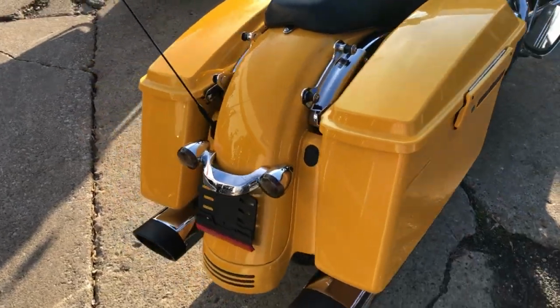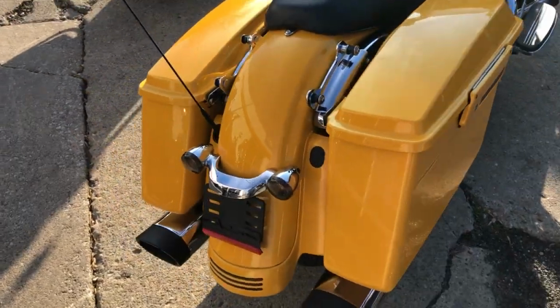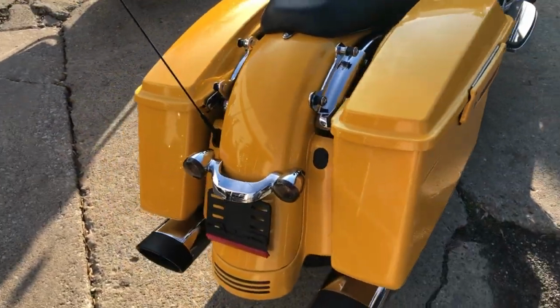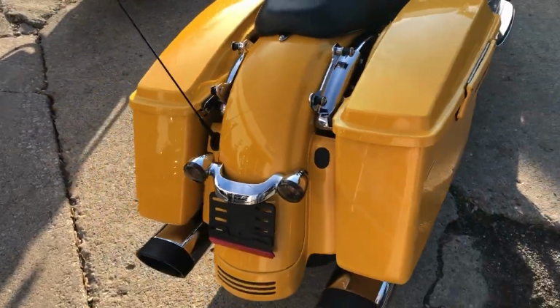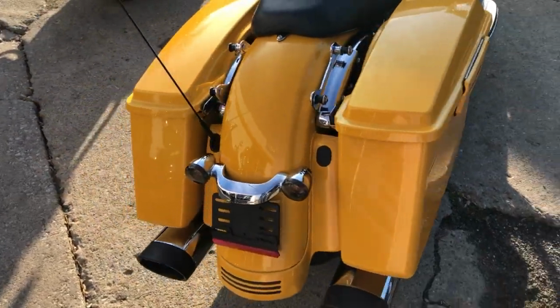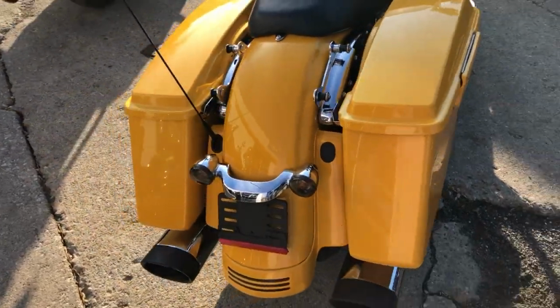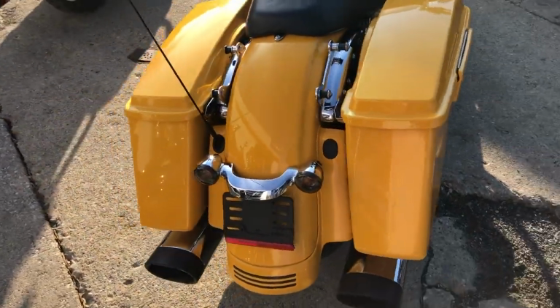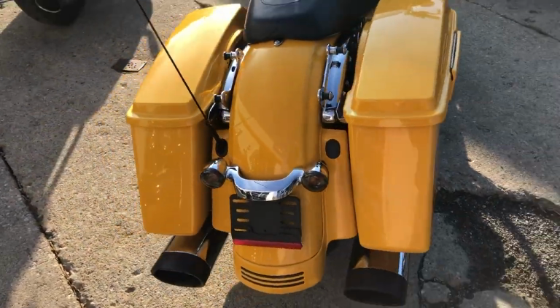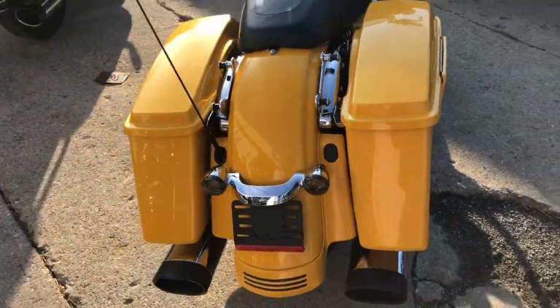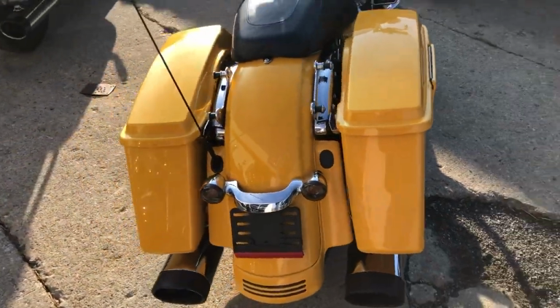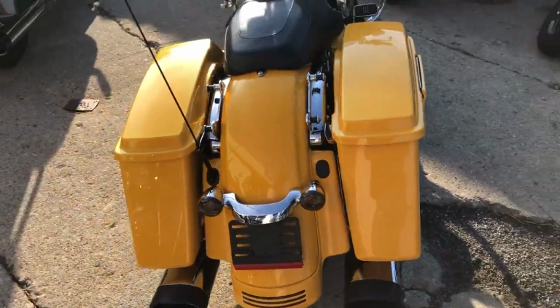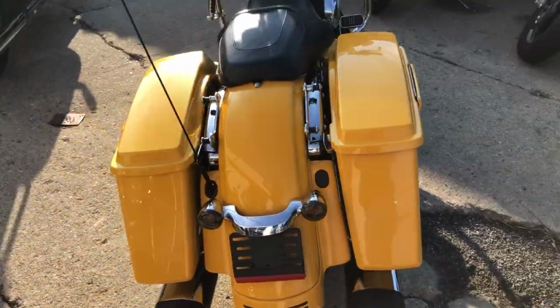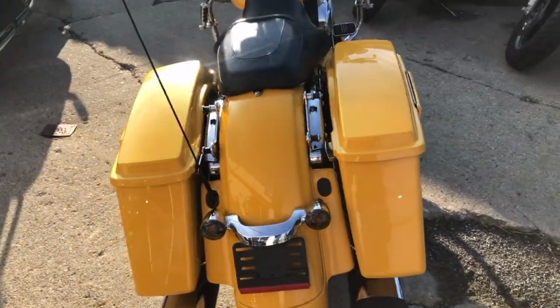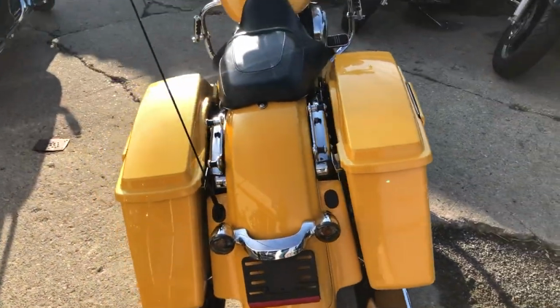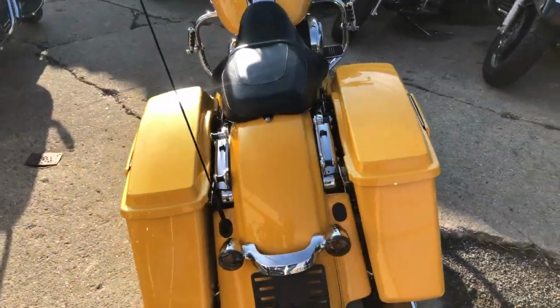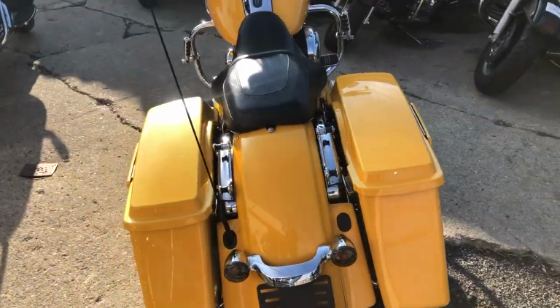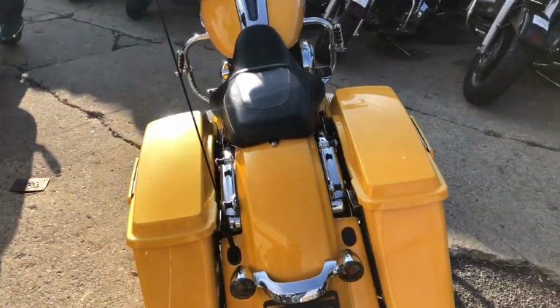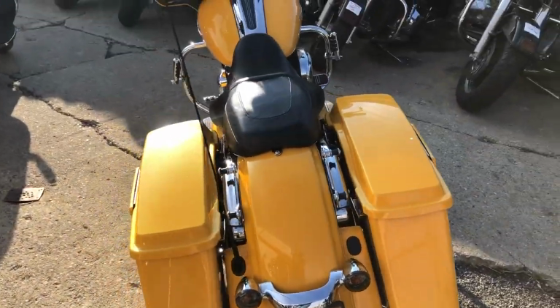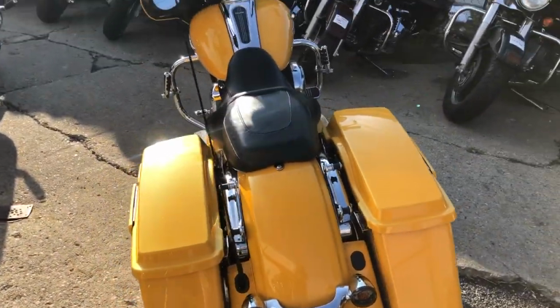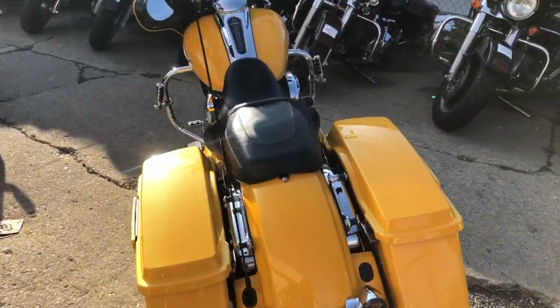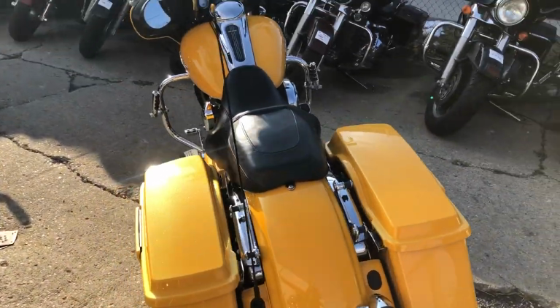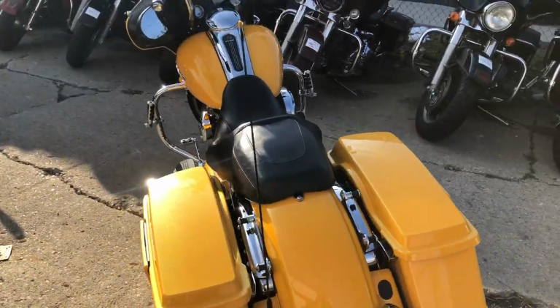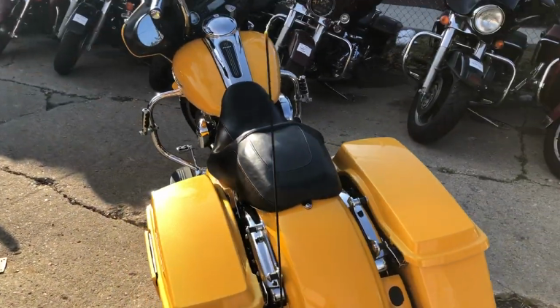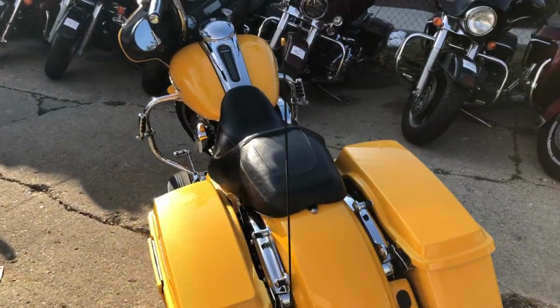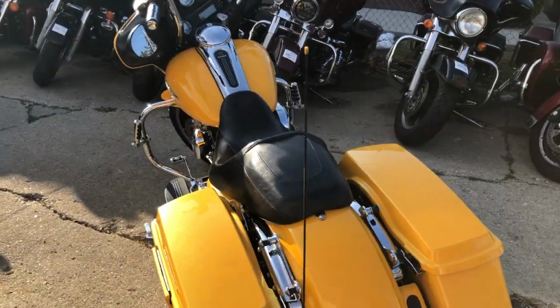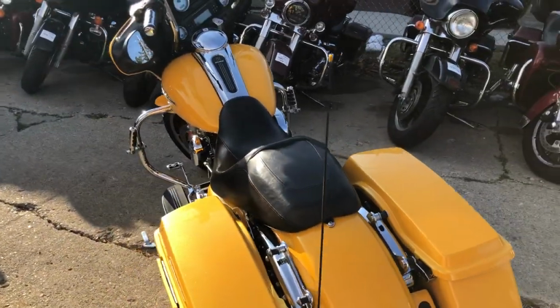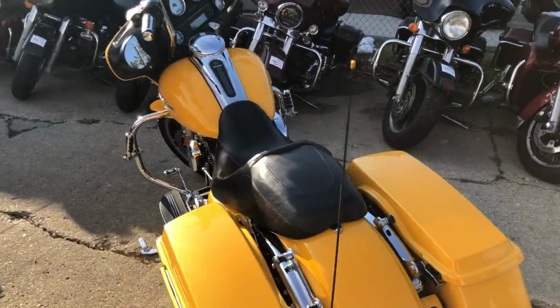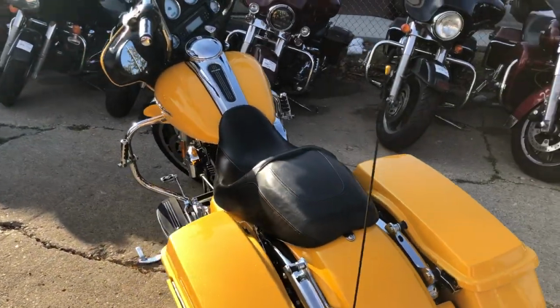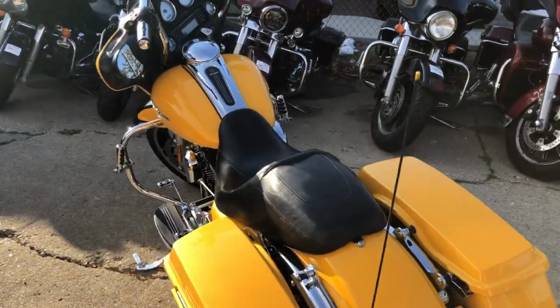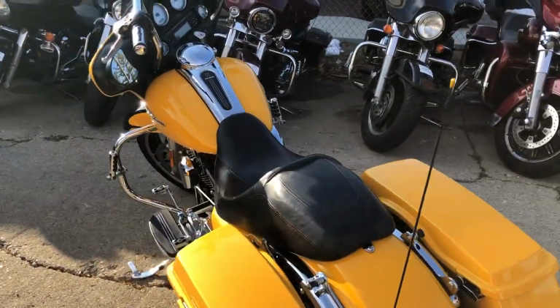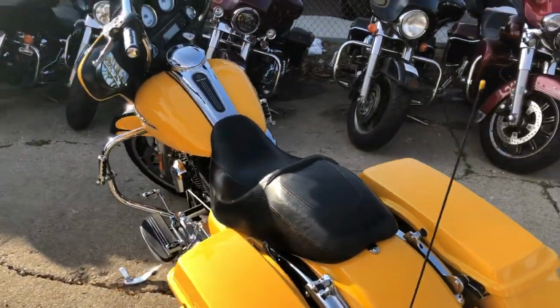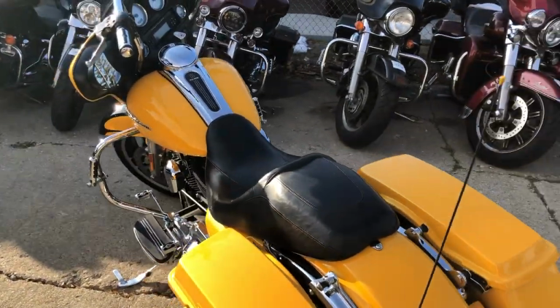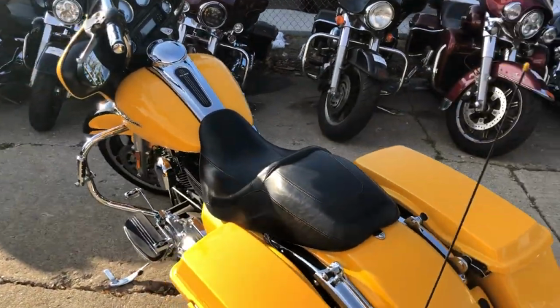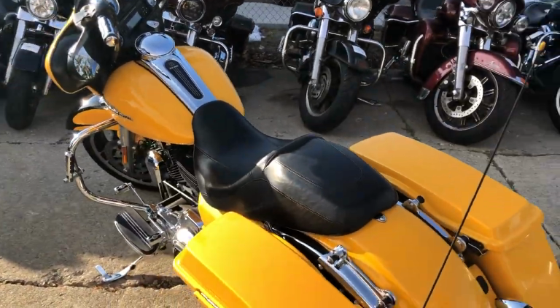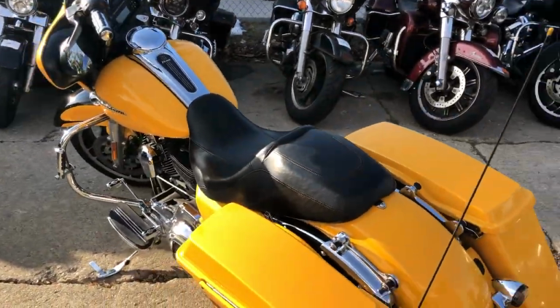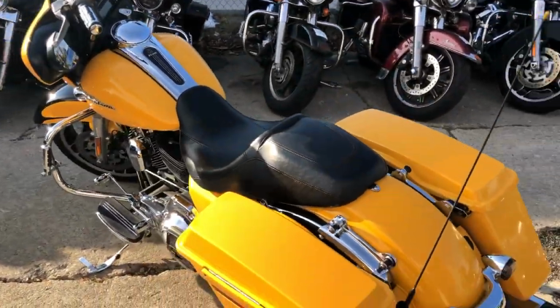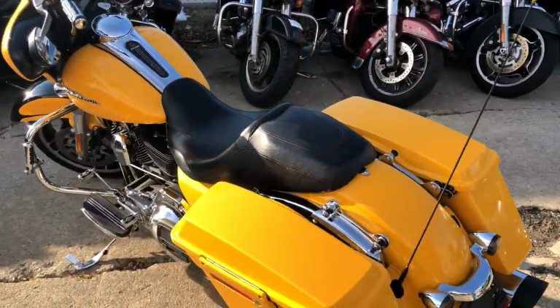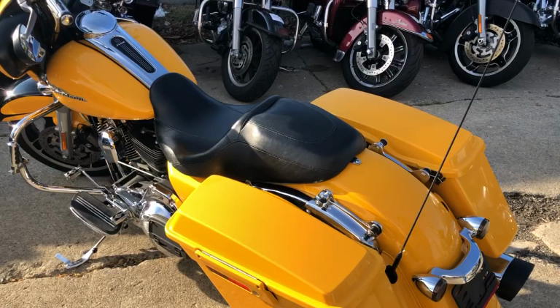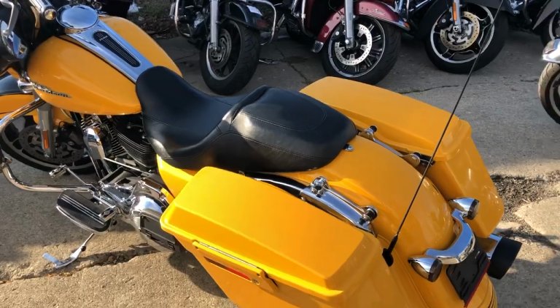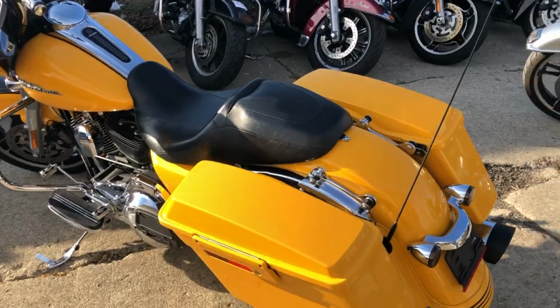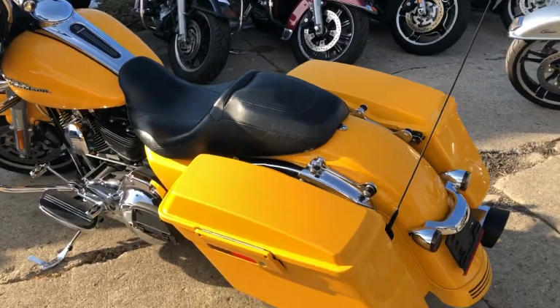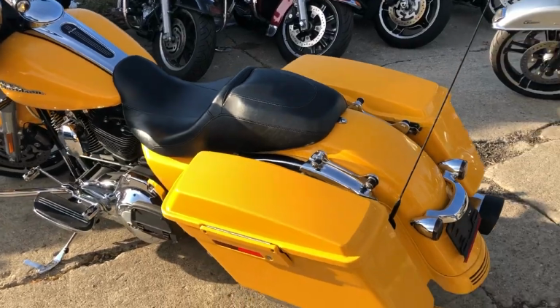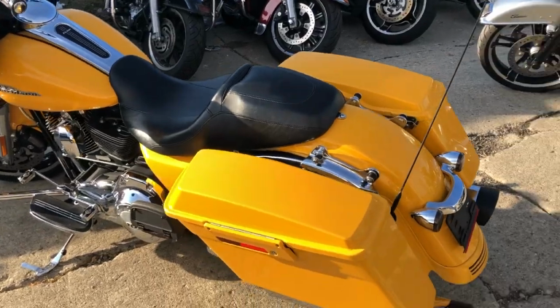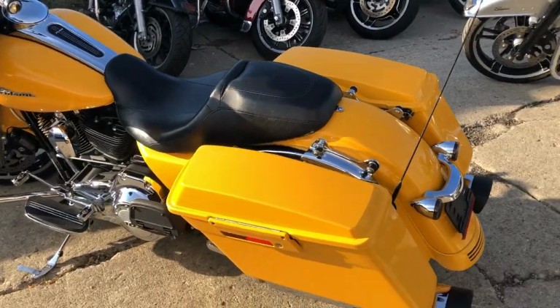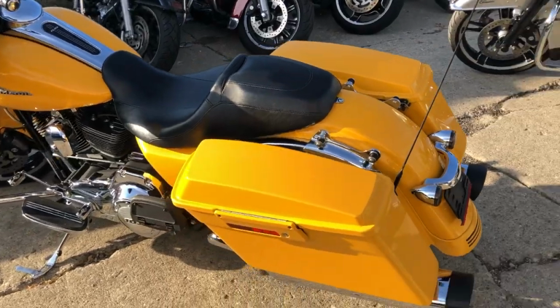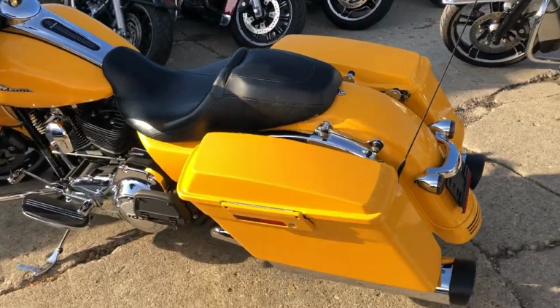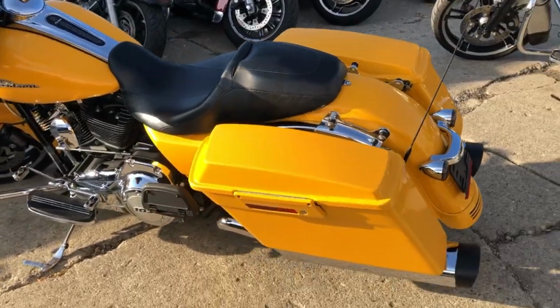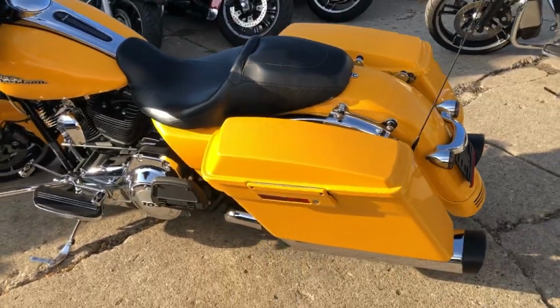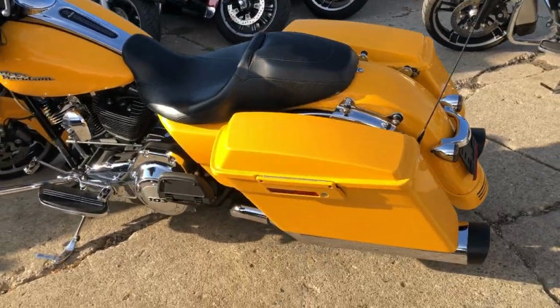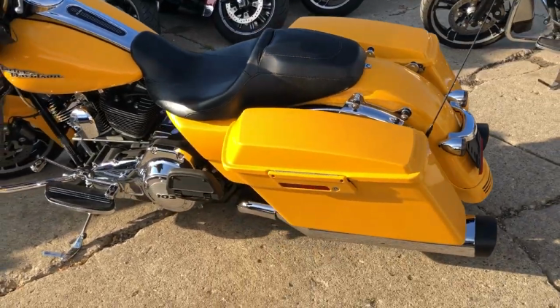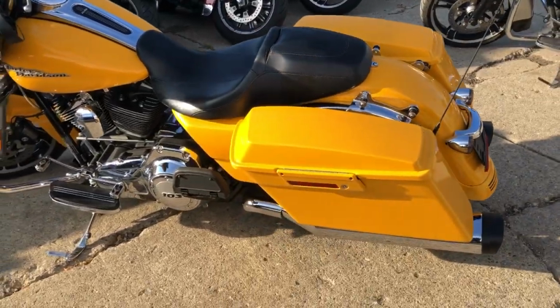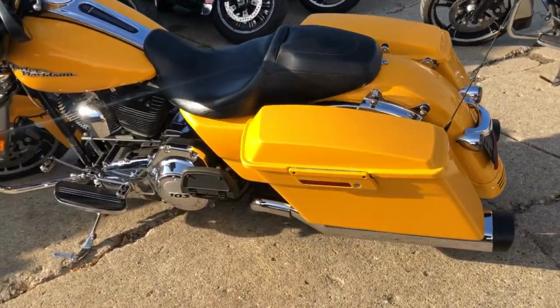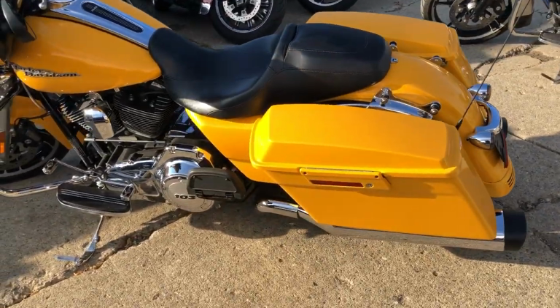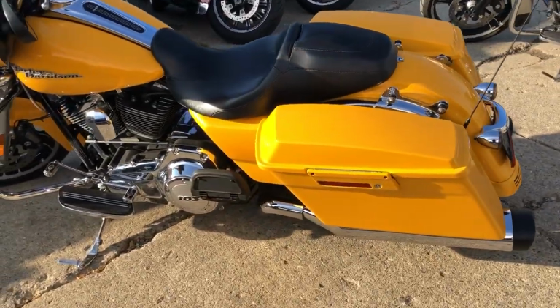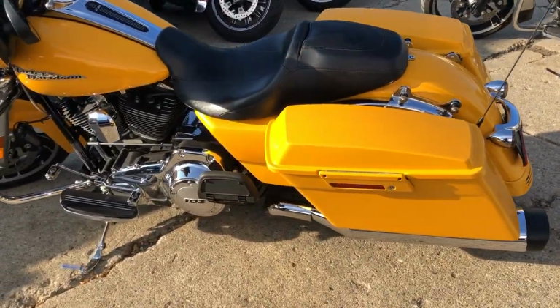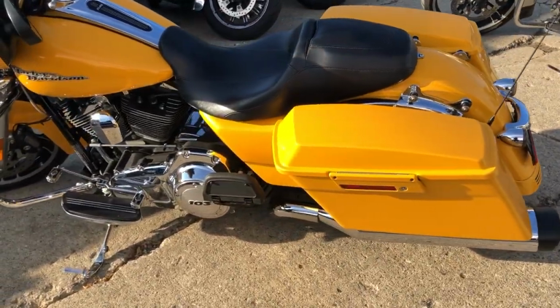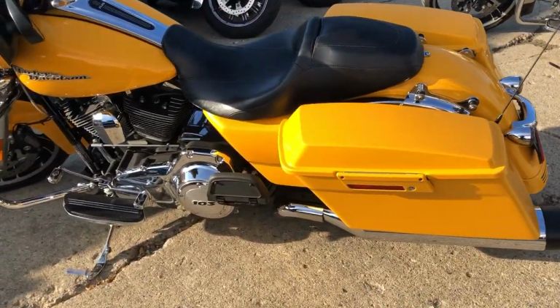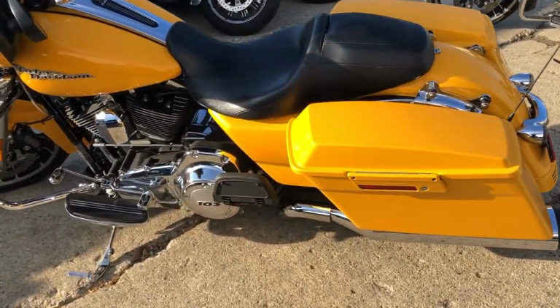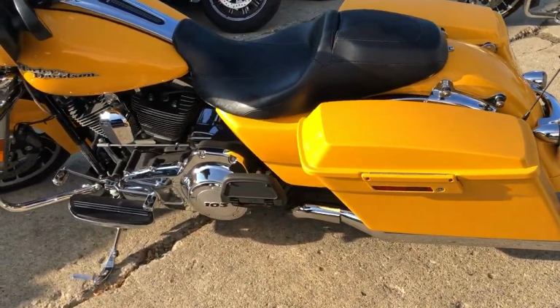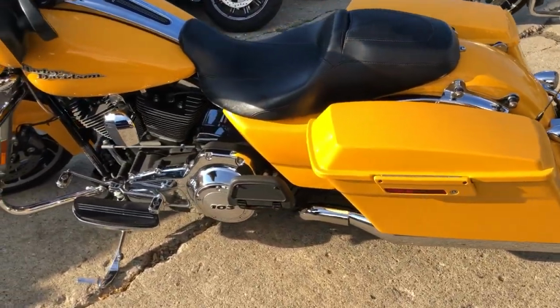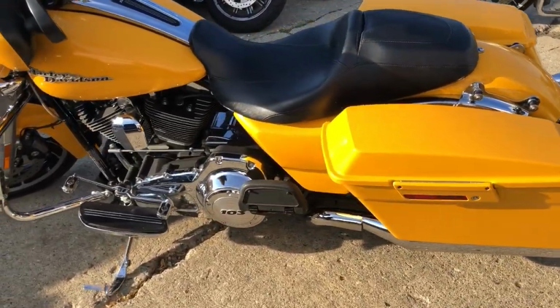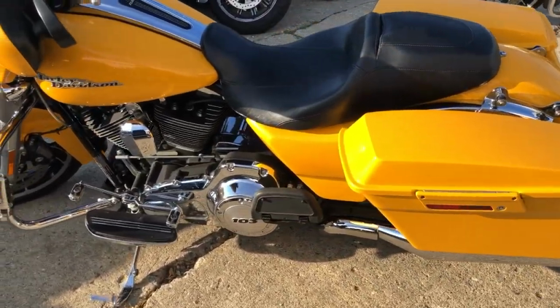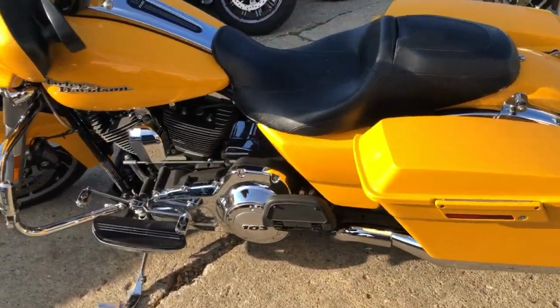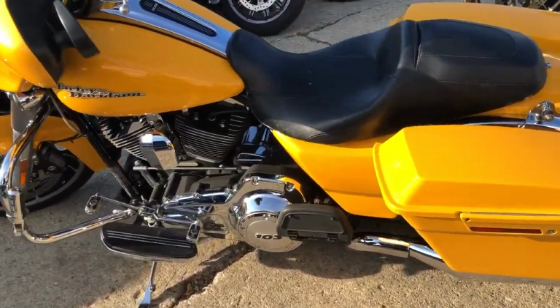It's in that hard-to-find chrome yellow pearl — this thing's gonna turn heads everywhere you go. Got a Vance & Hines exhaust, it sounds as cool as it looks.